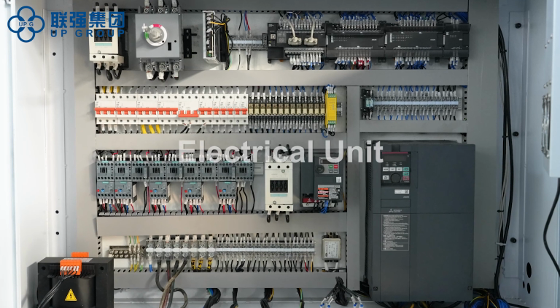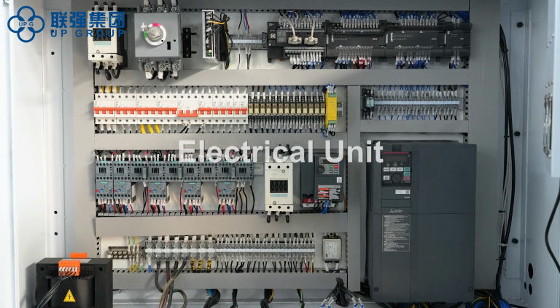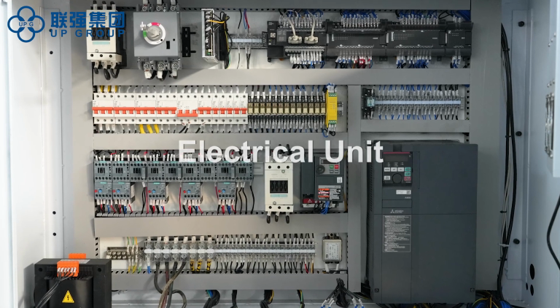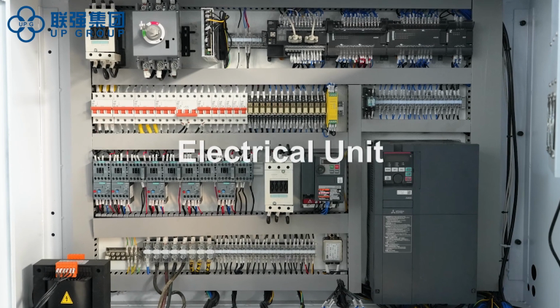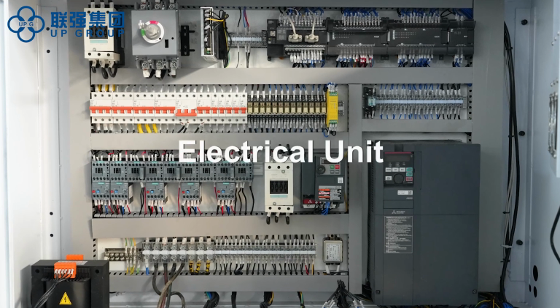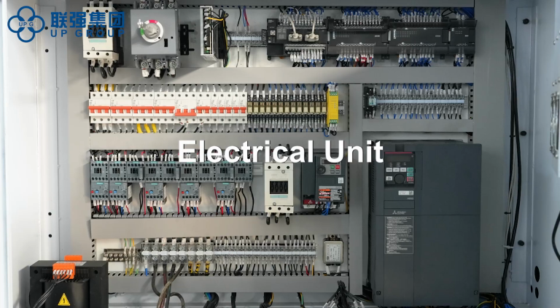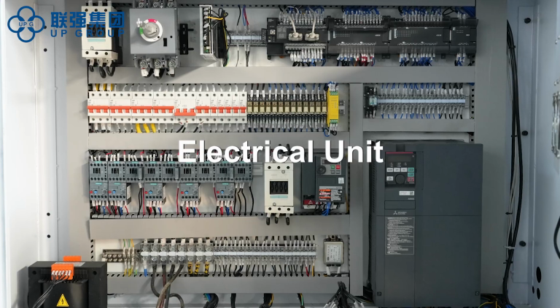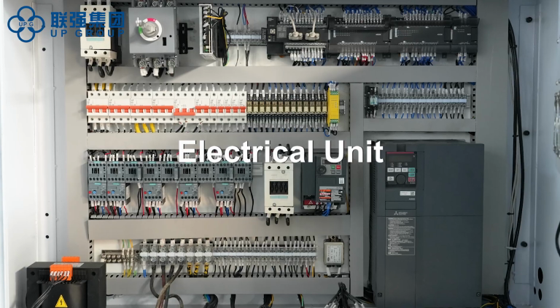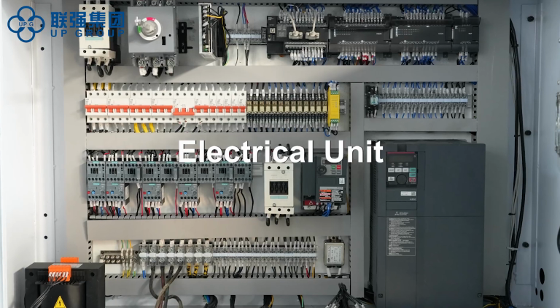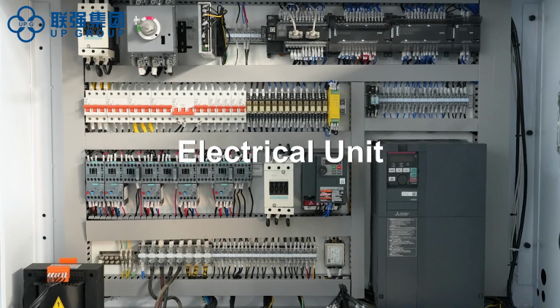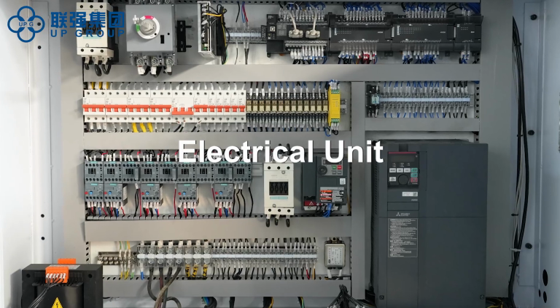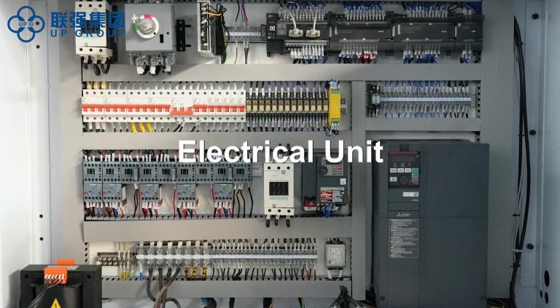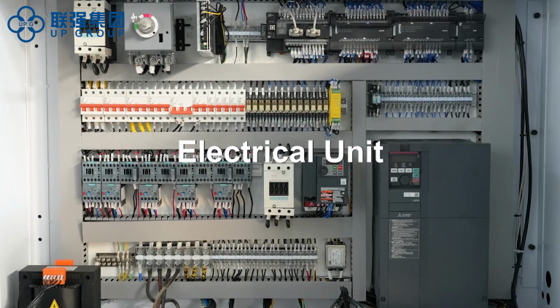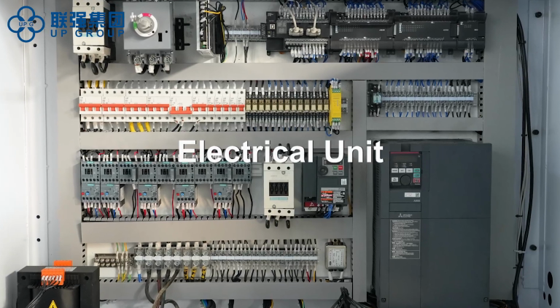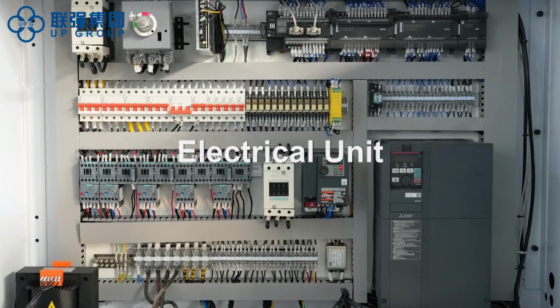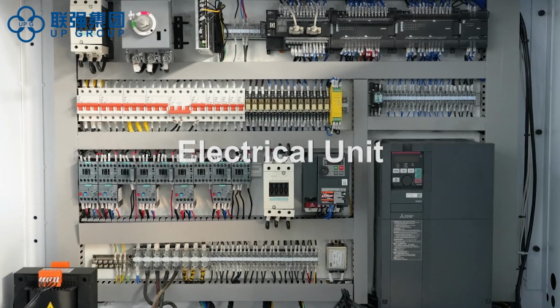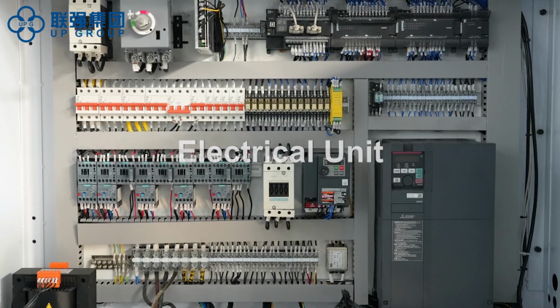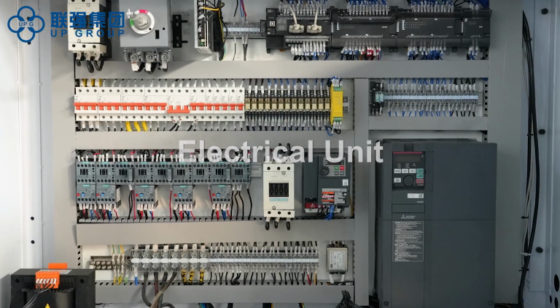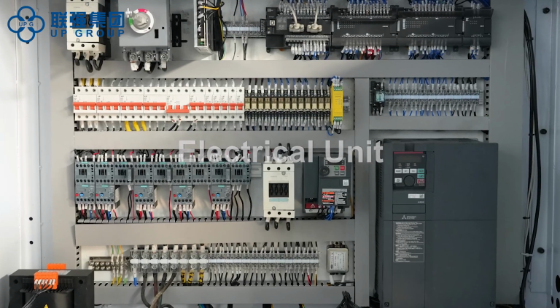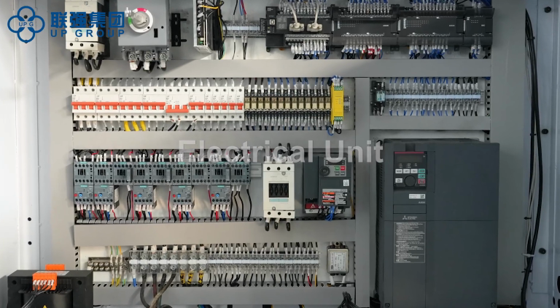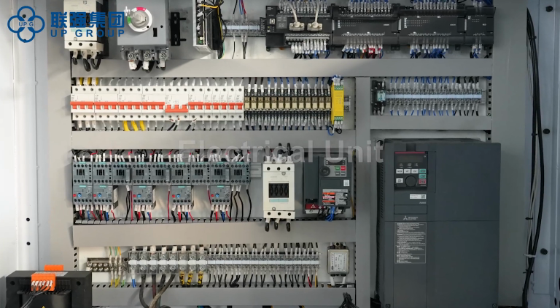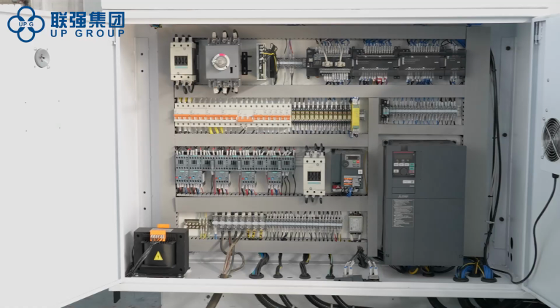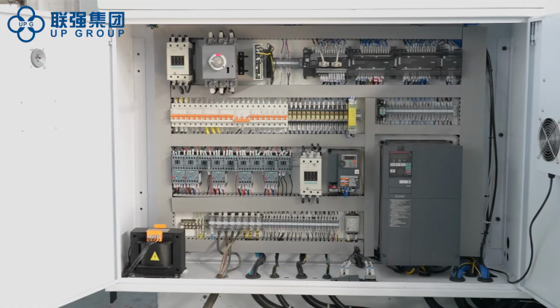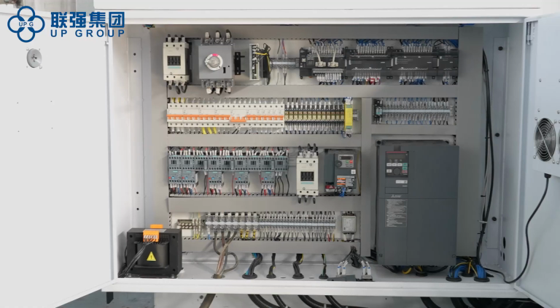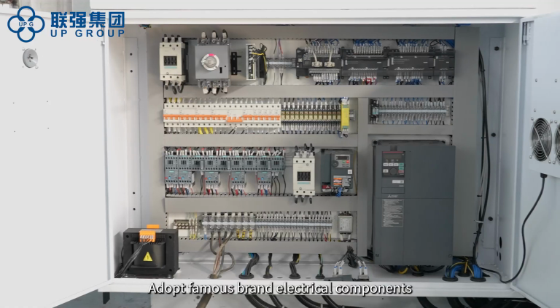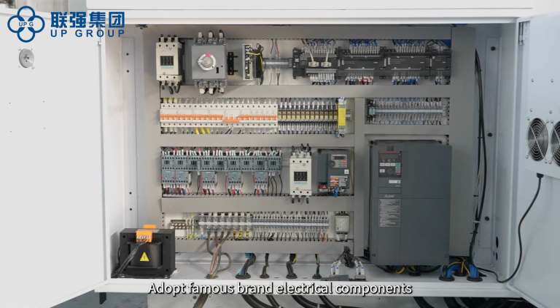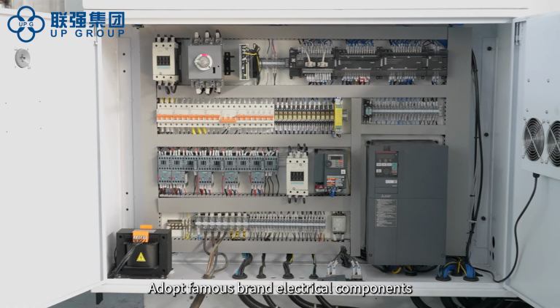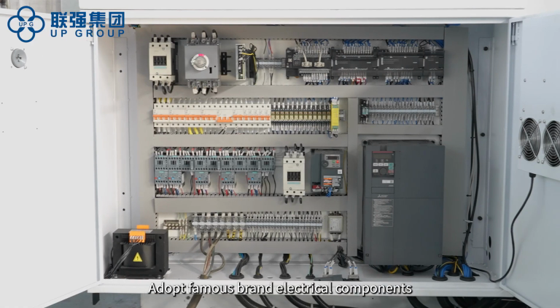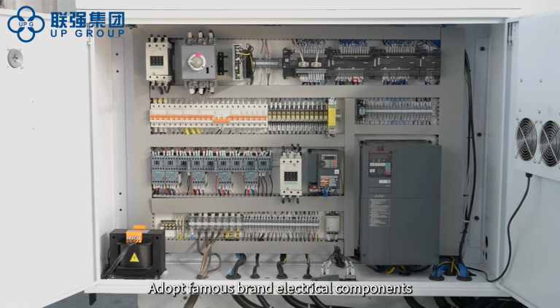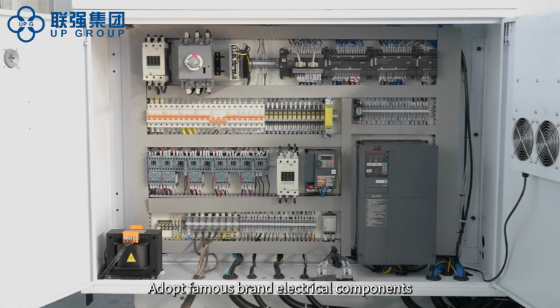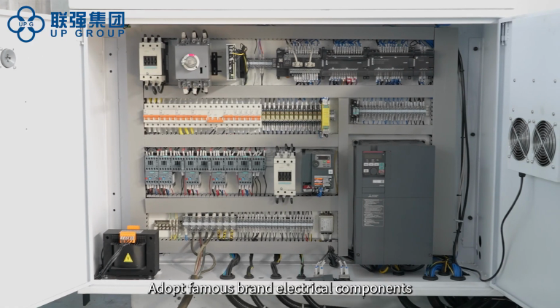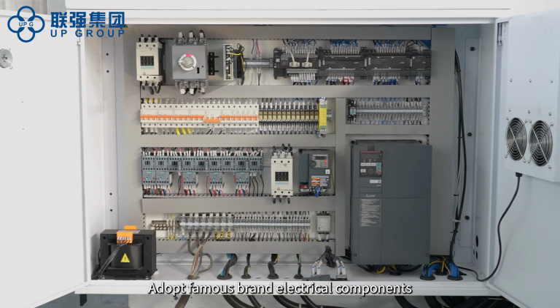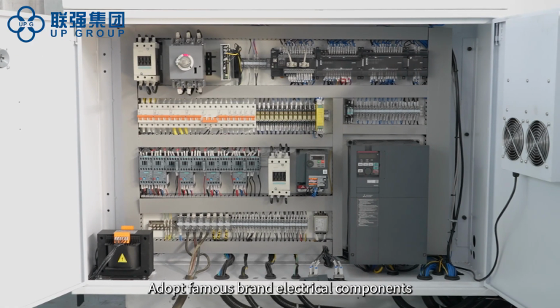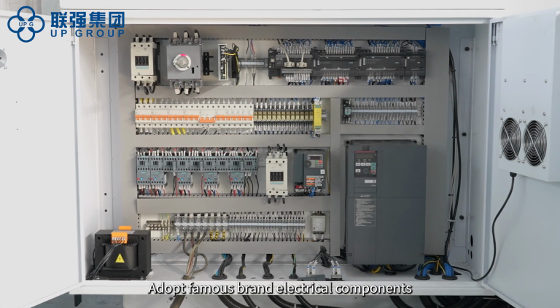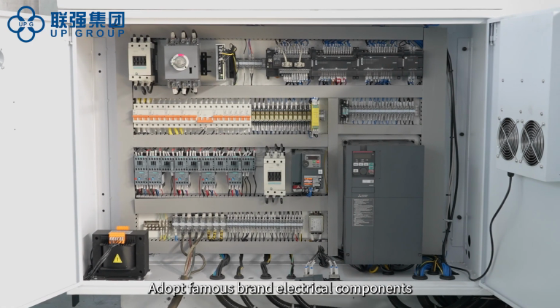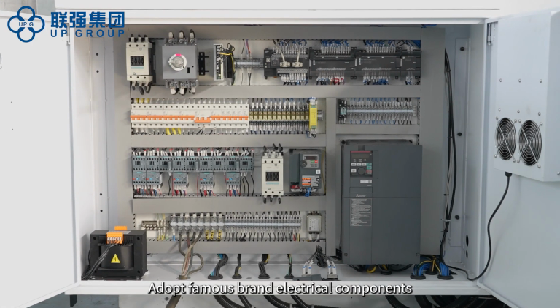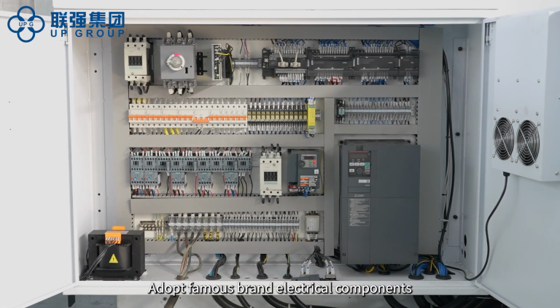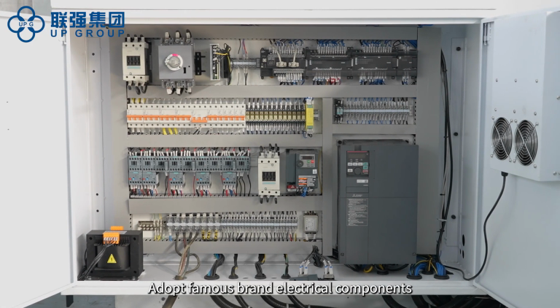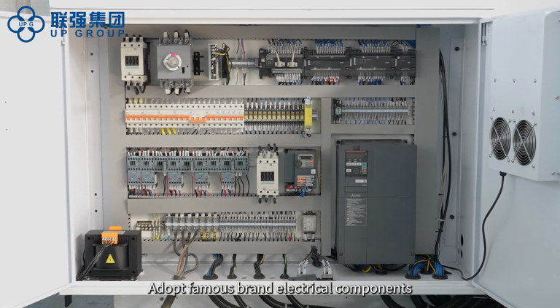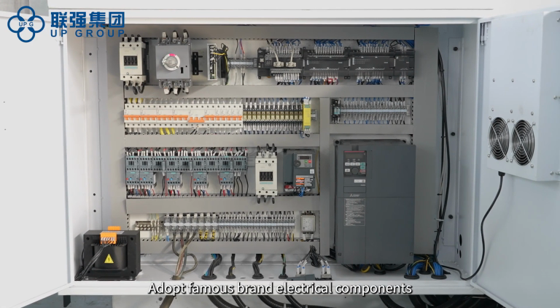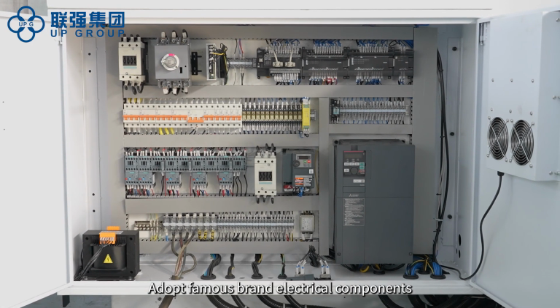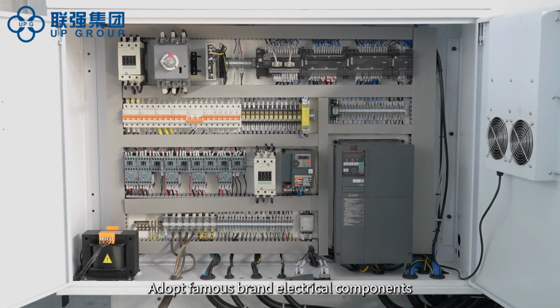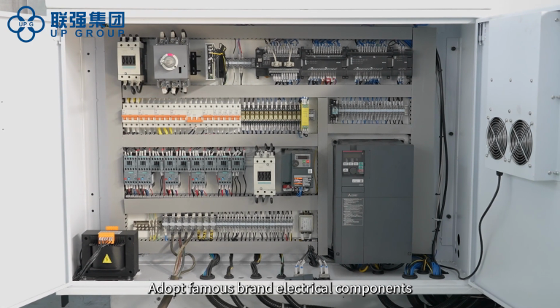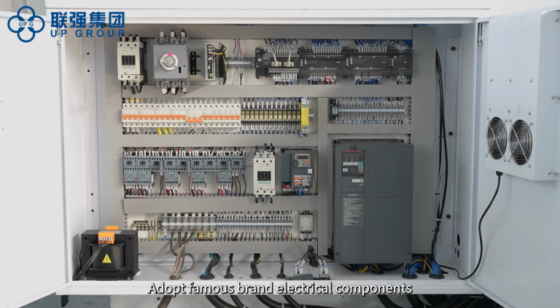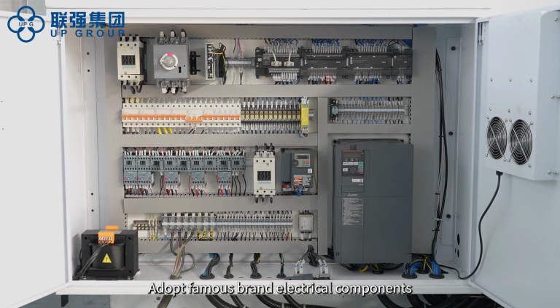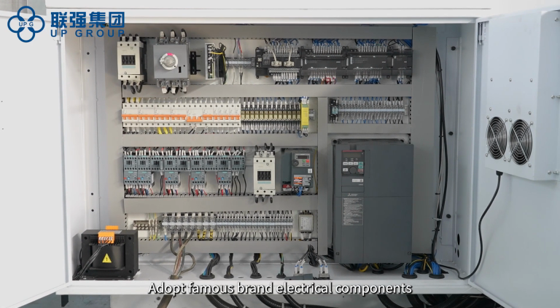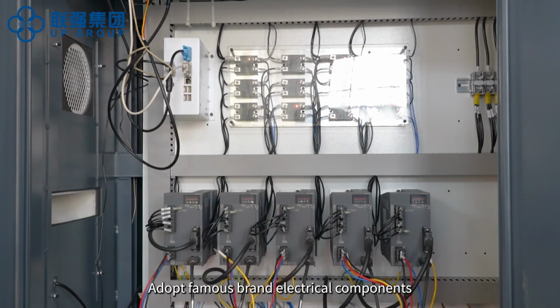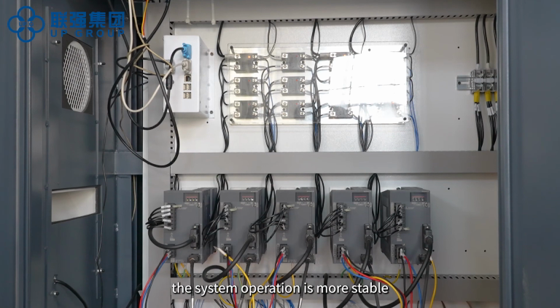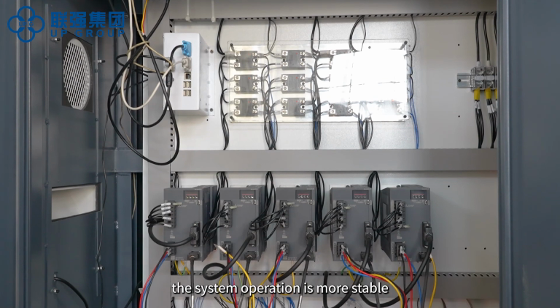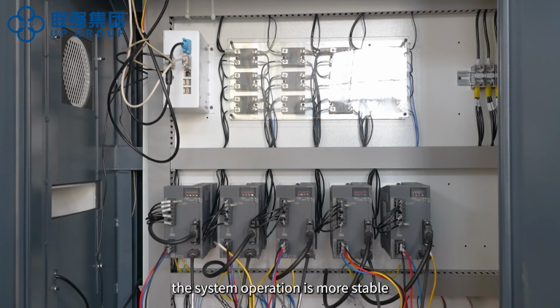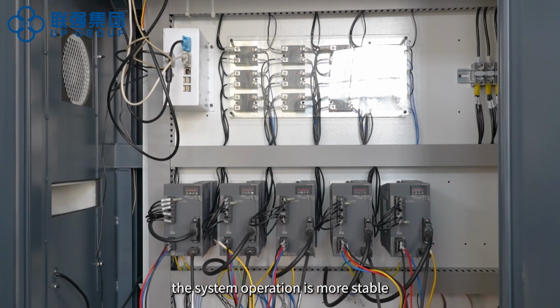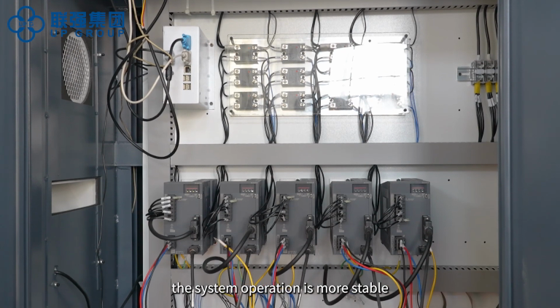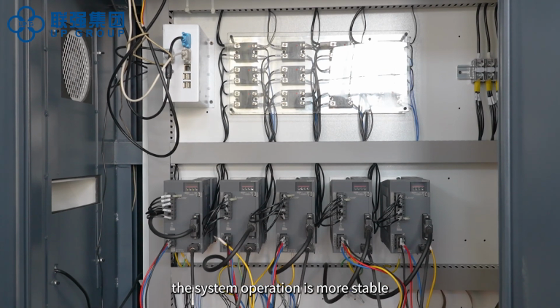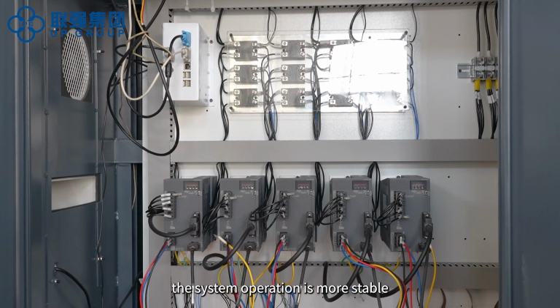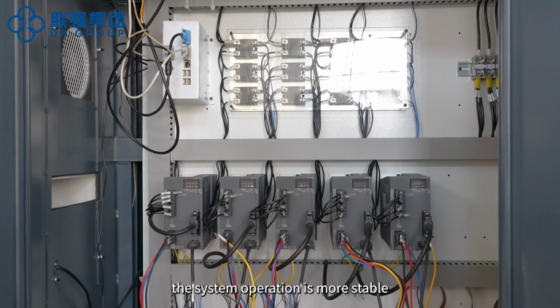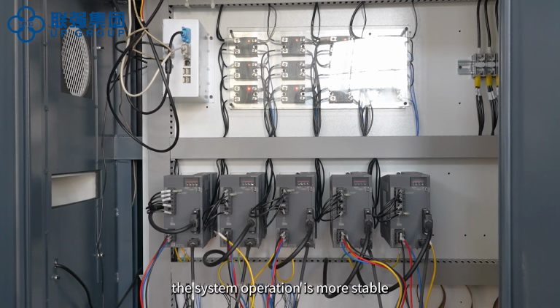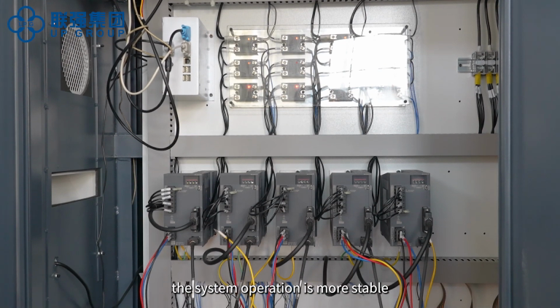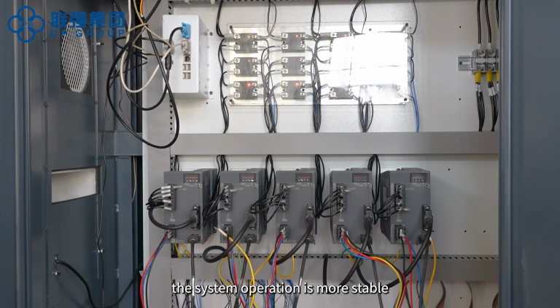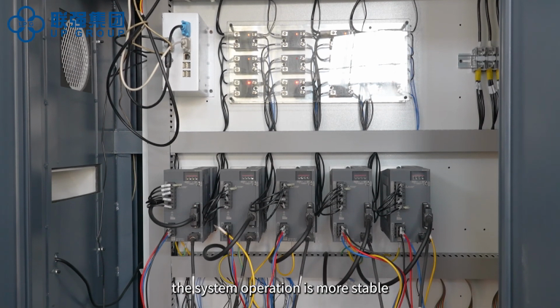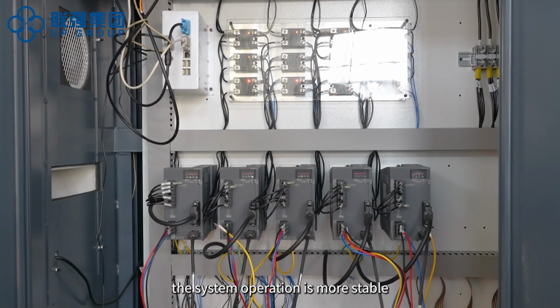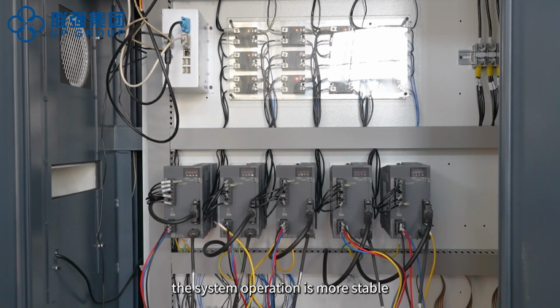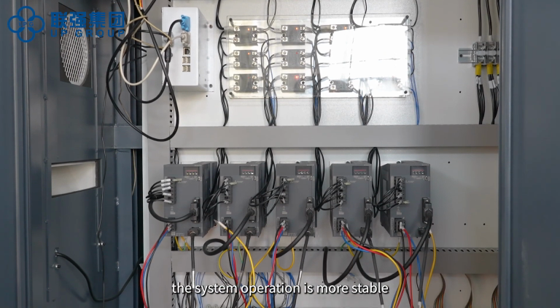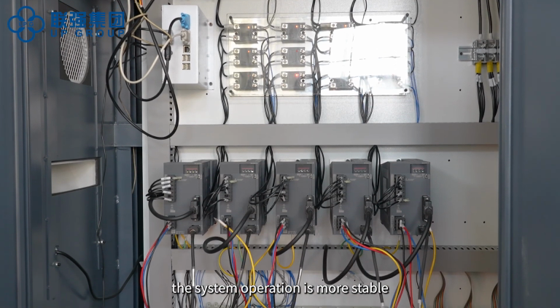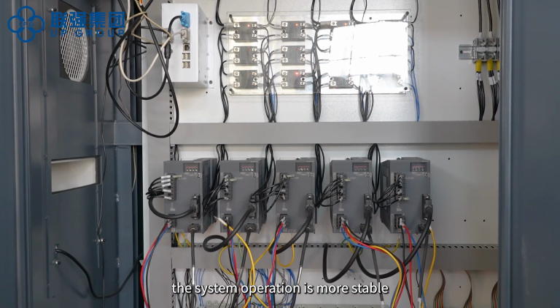Electrical unit. Adopts famous brand electrical components, making the system operation more stable.